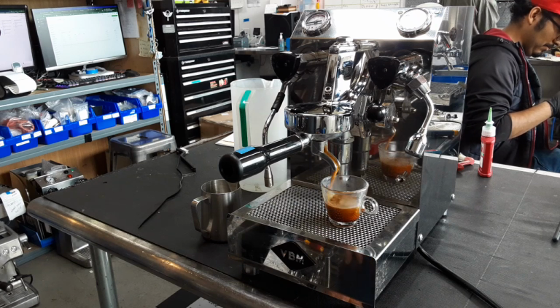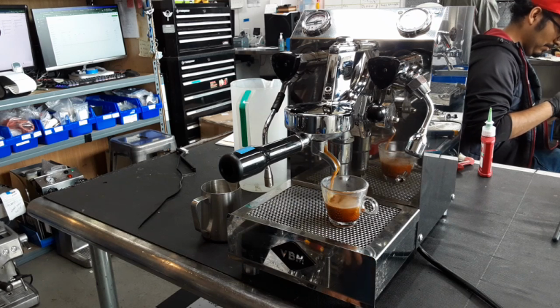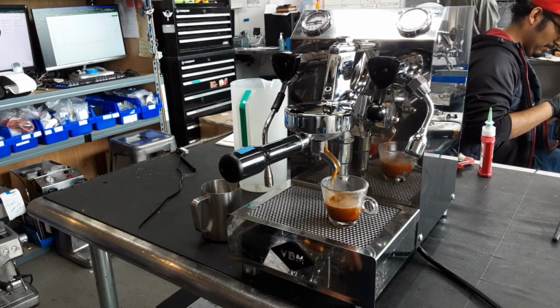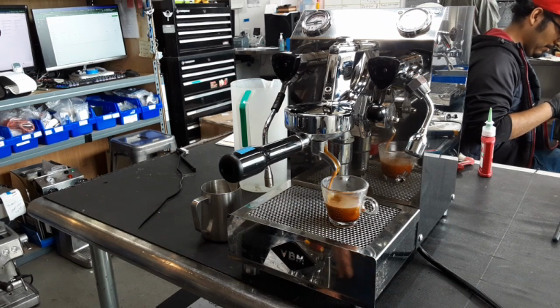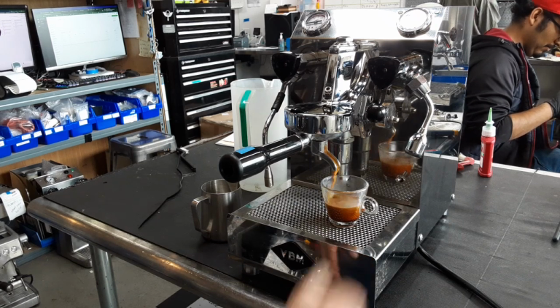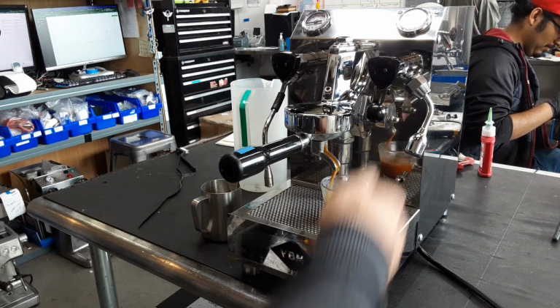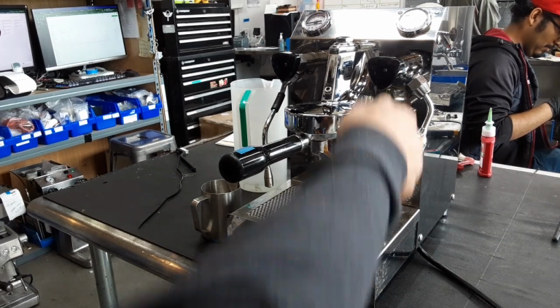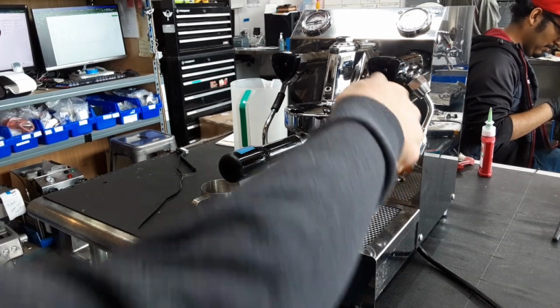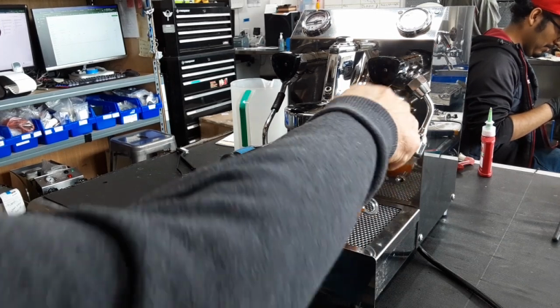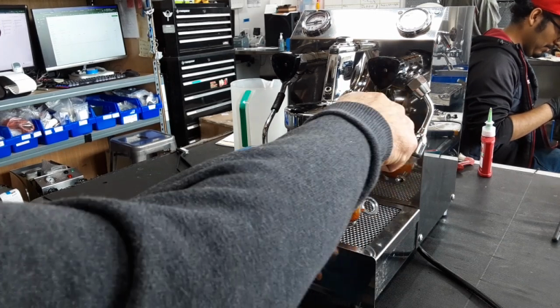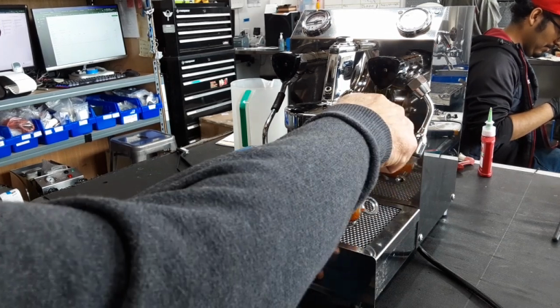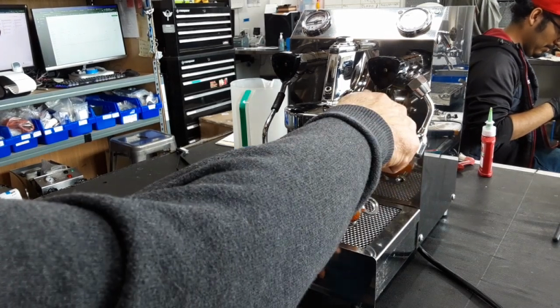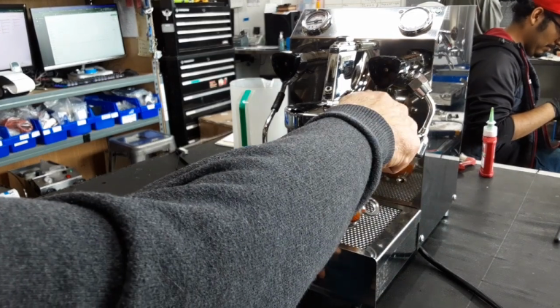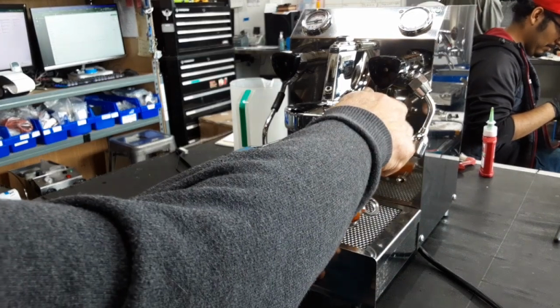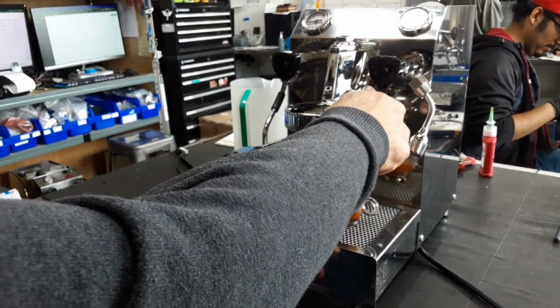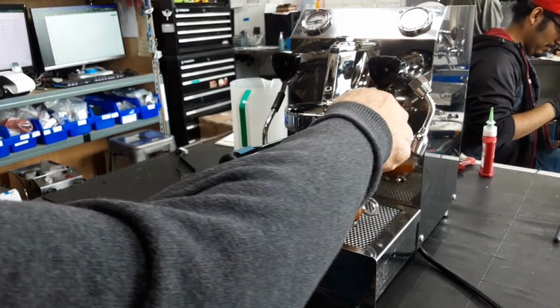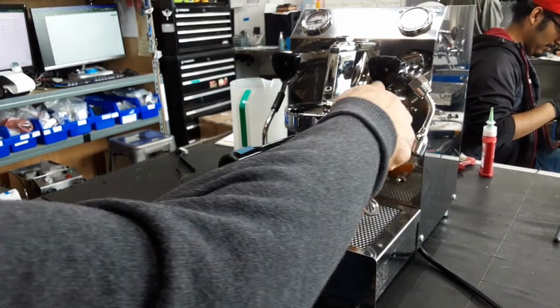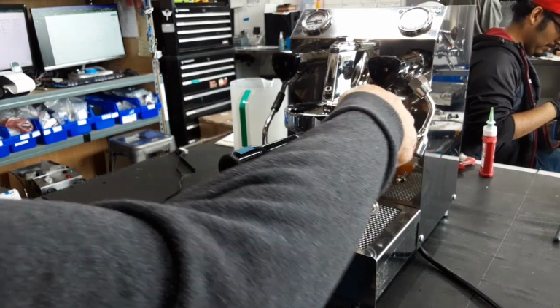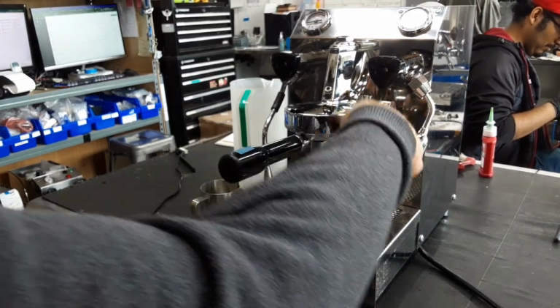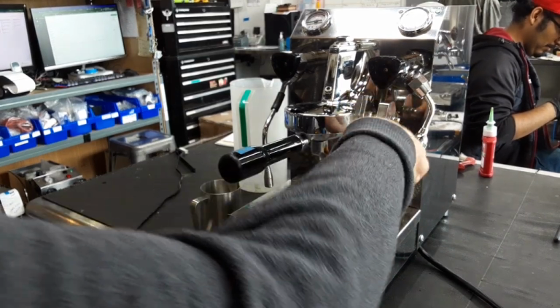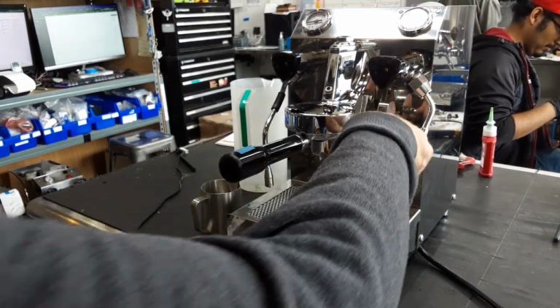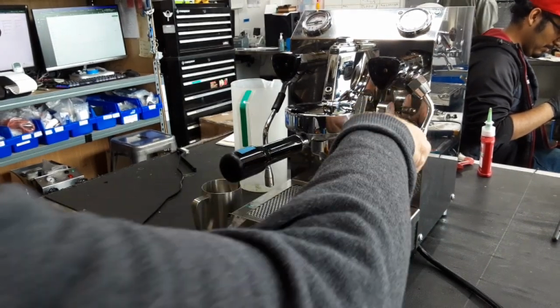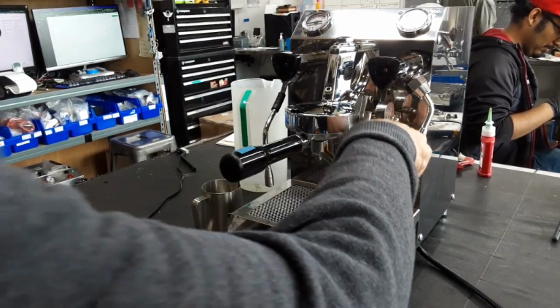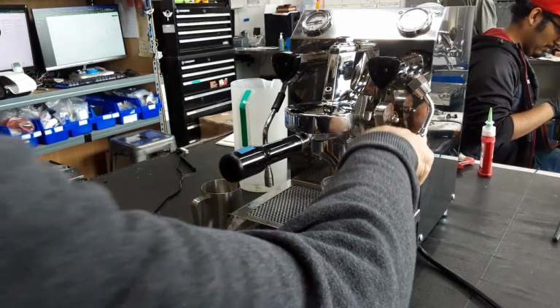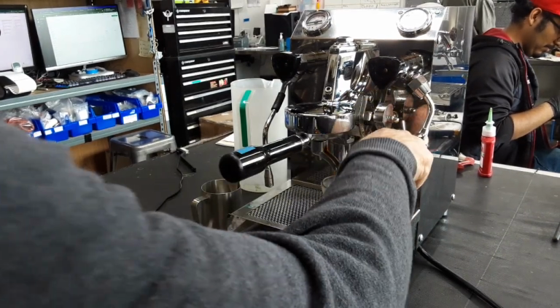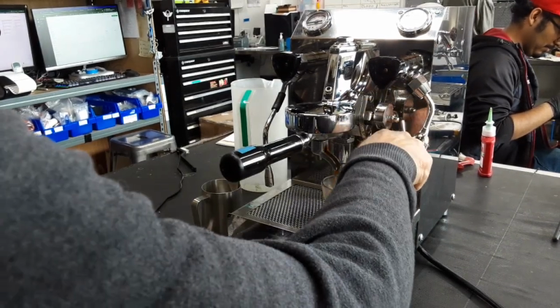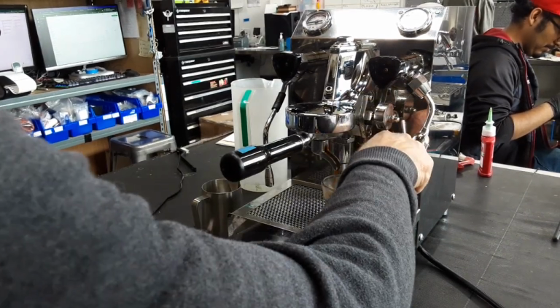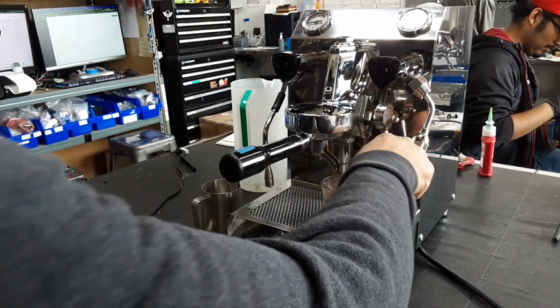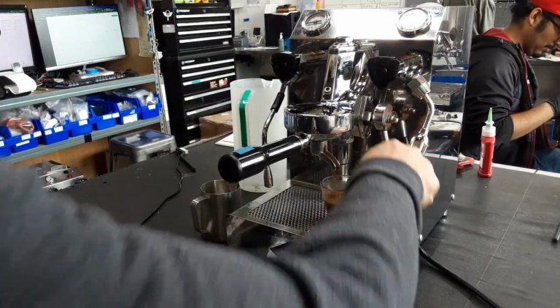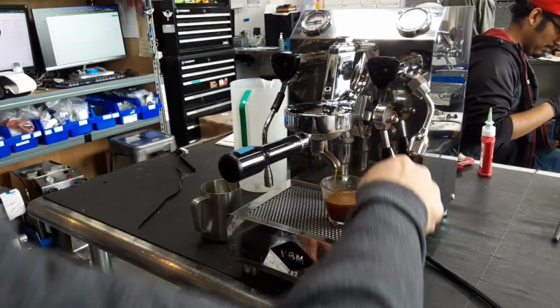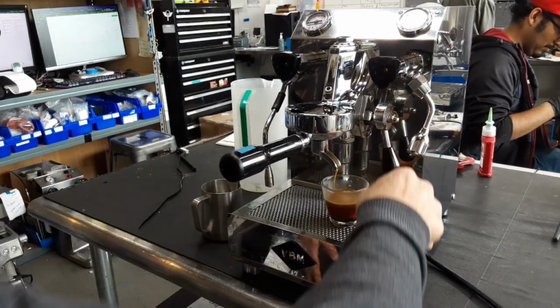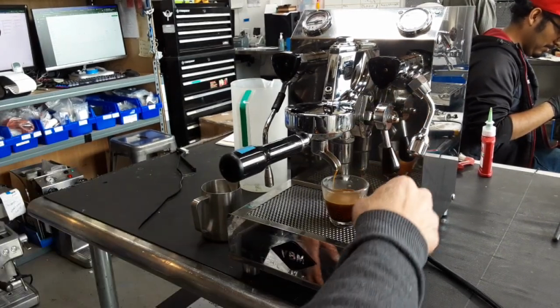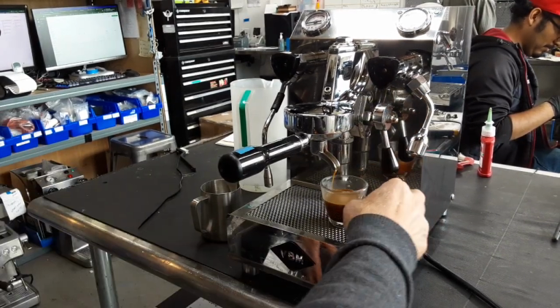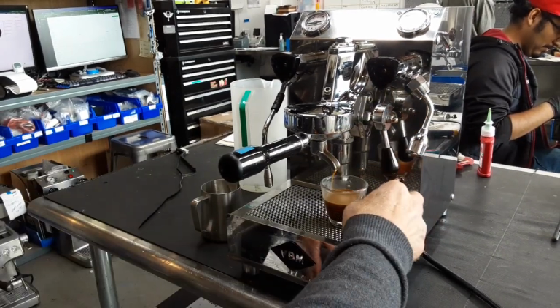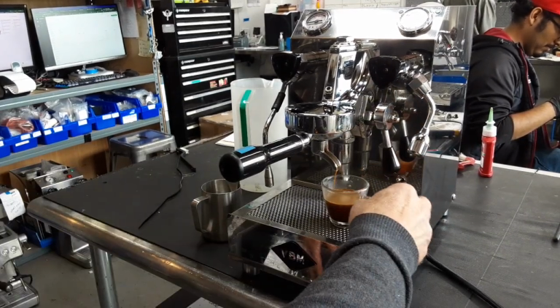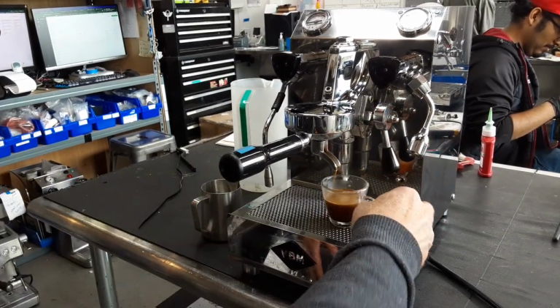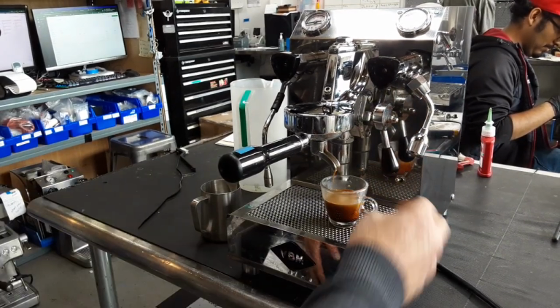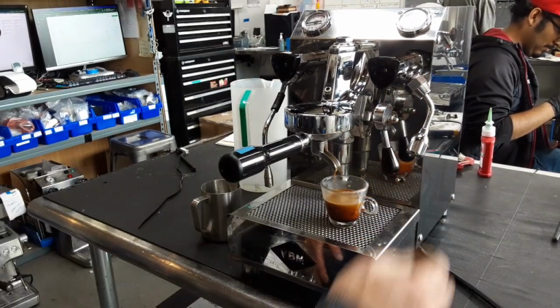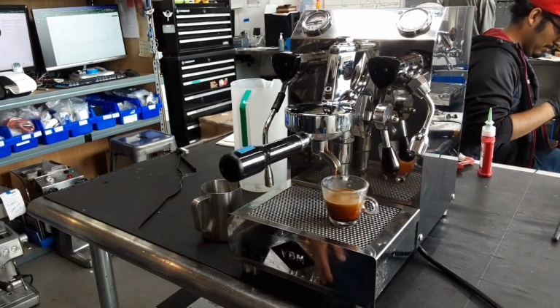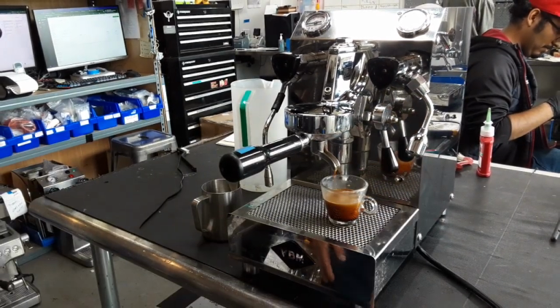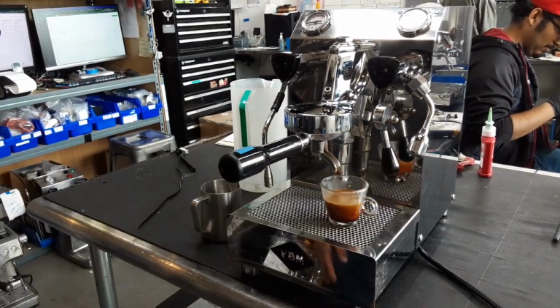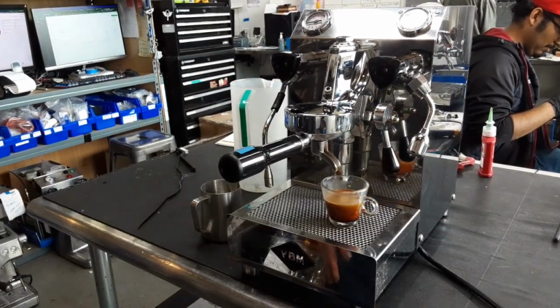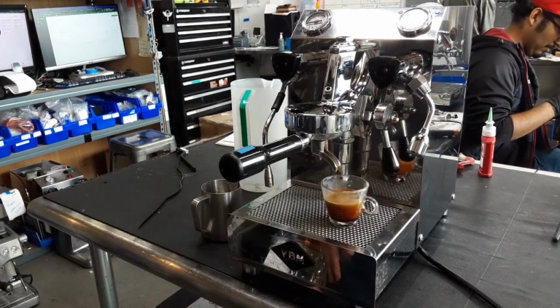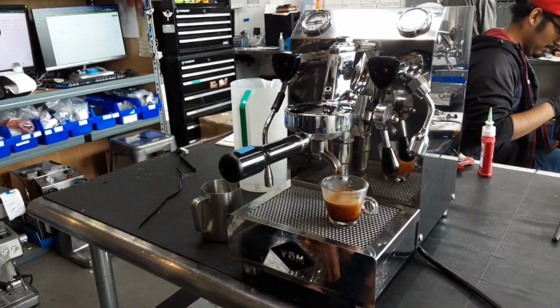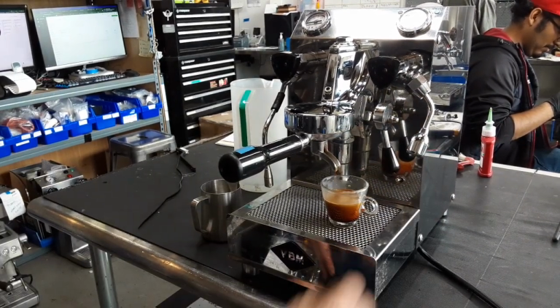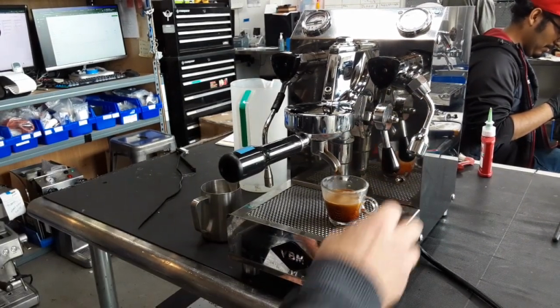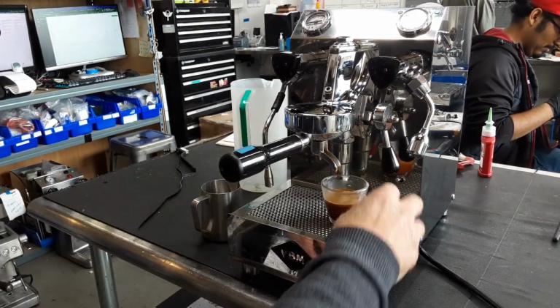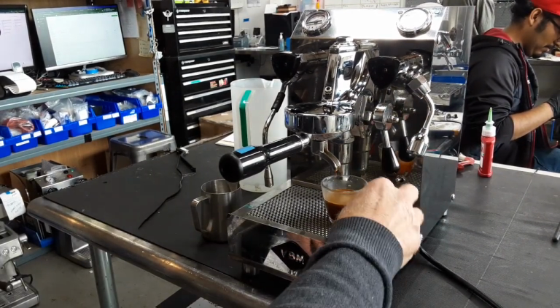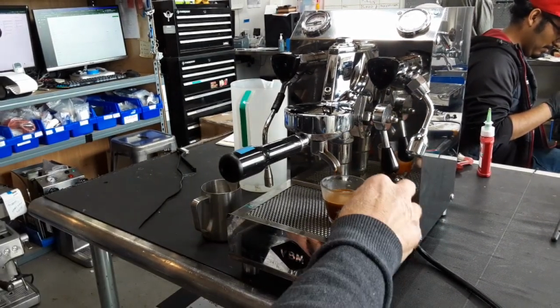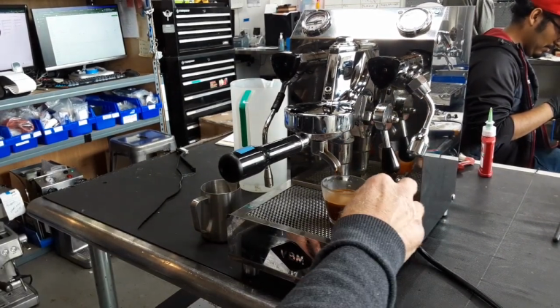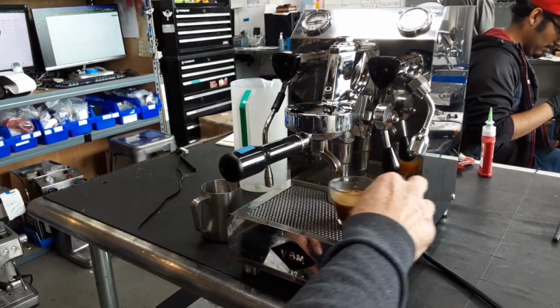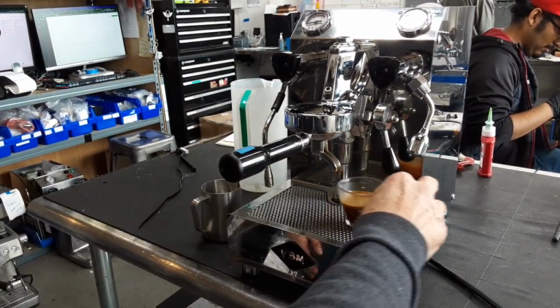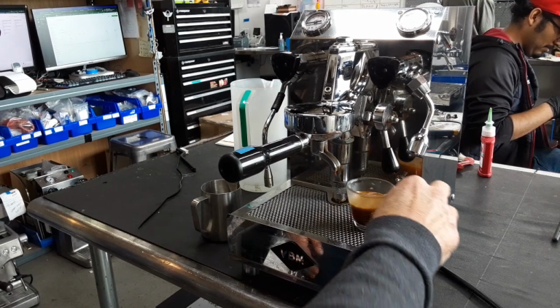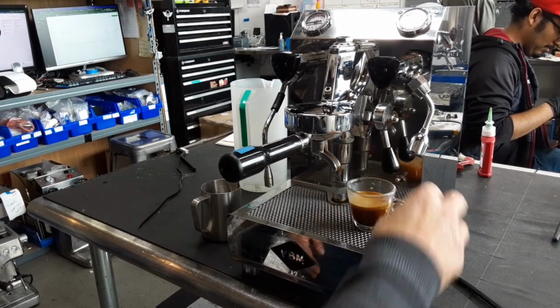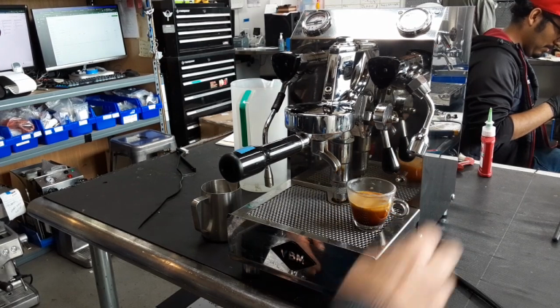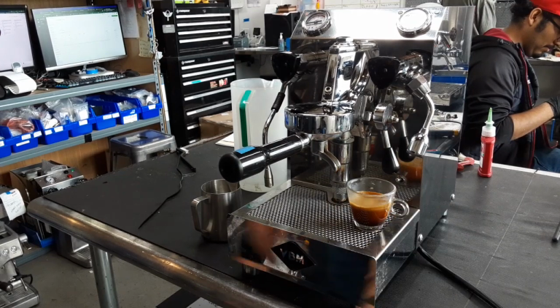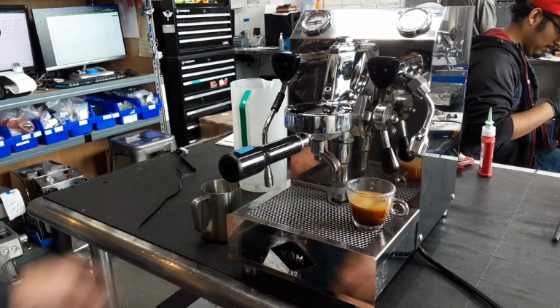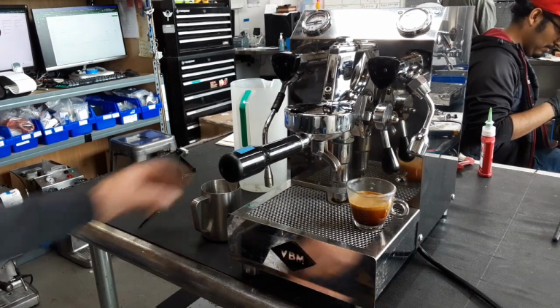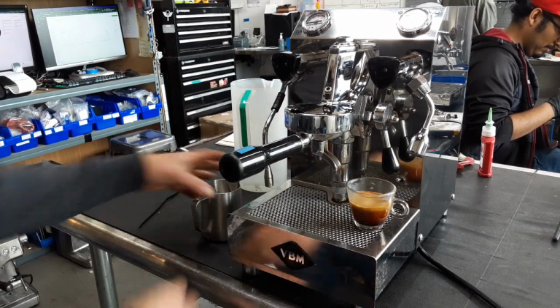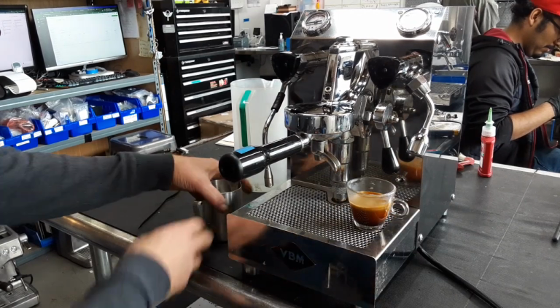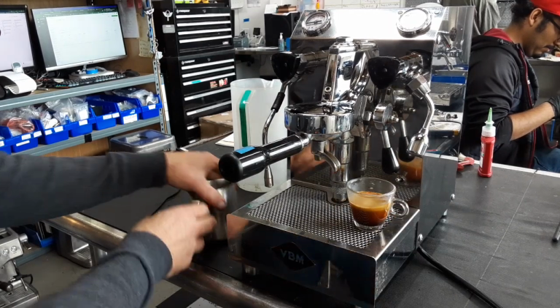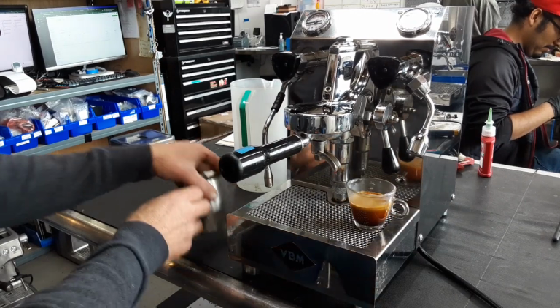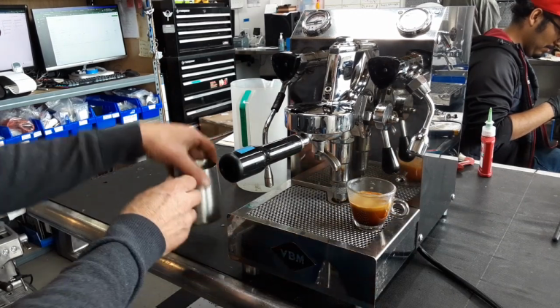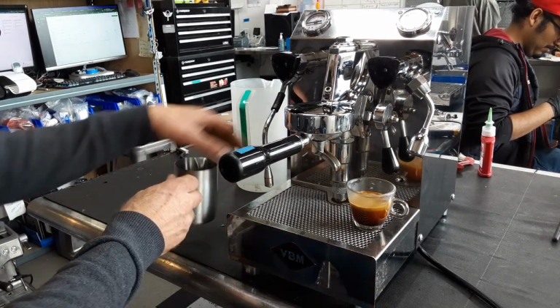It probably could use a couple more descalings. This machine gets a lot of love but it seems to be working good. That's a great shot.